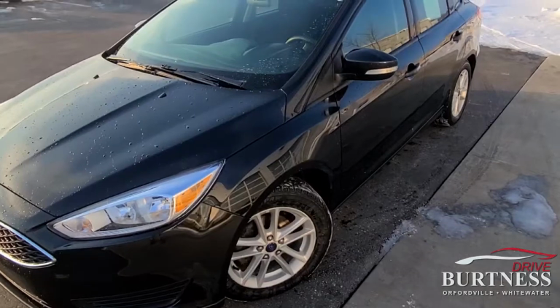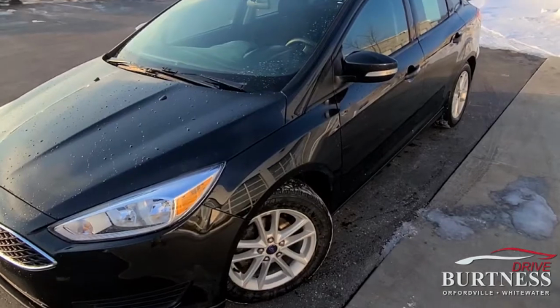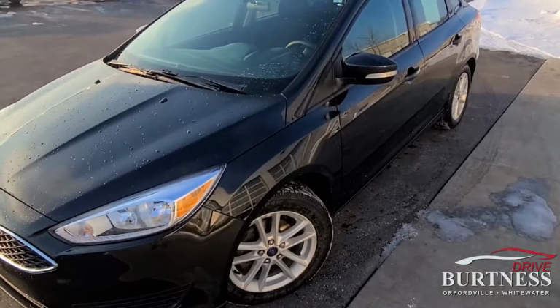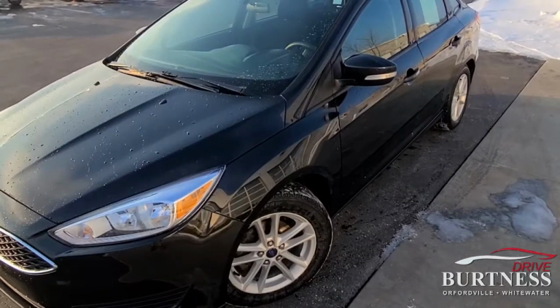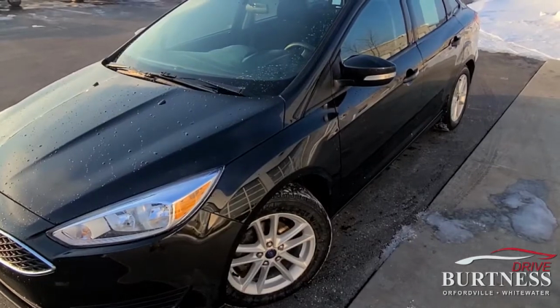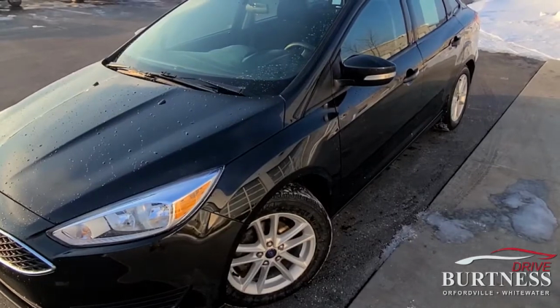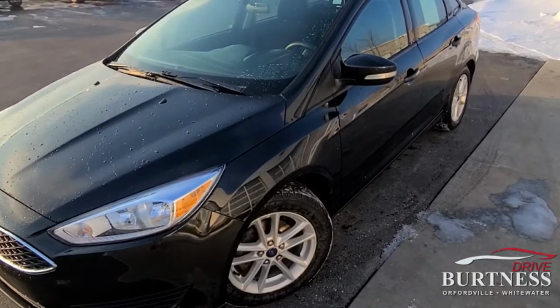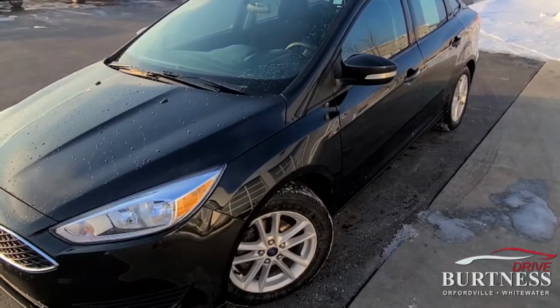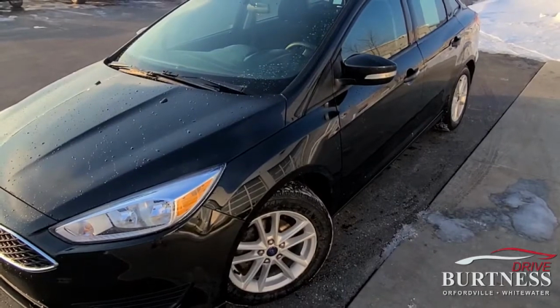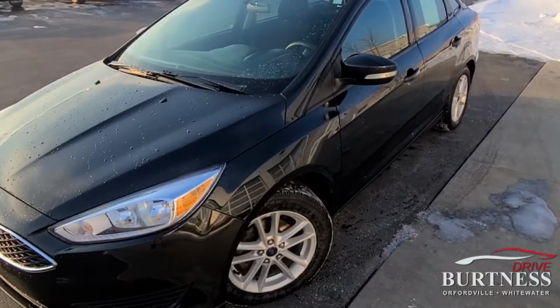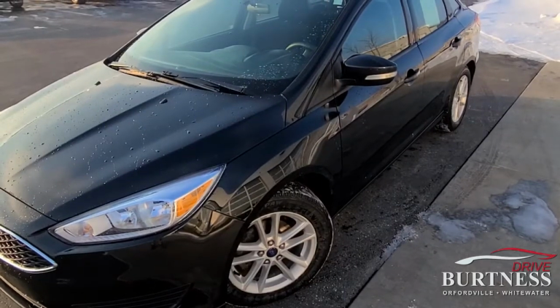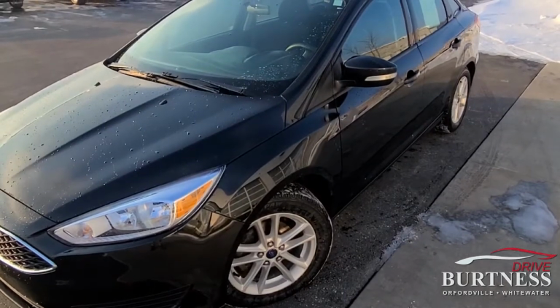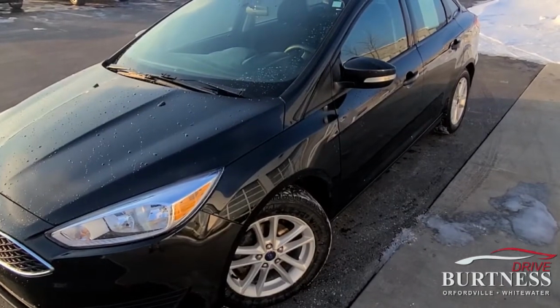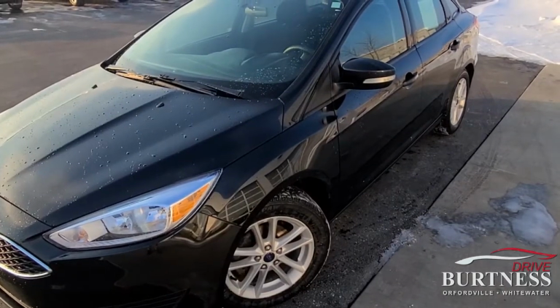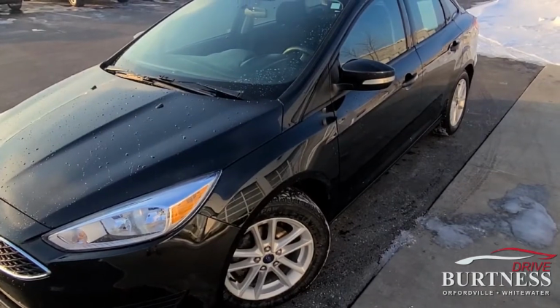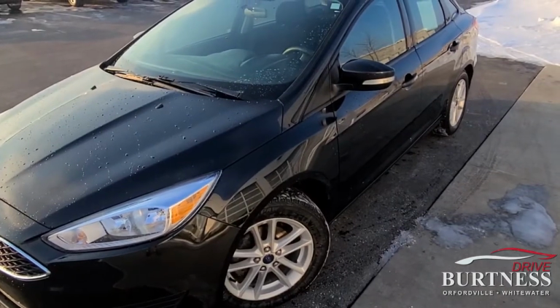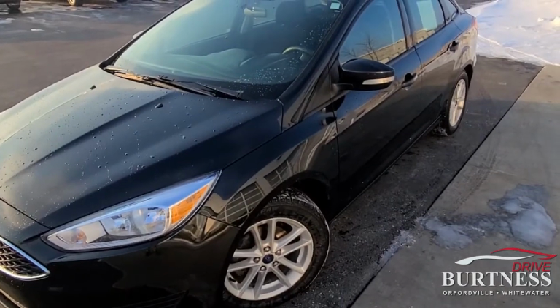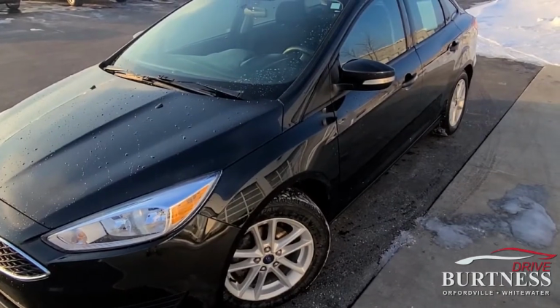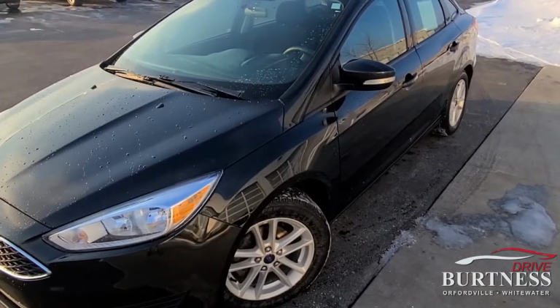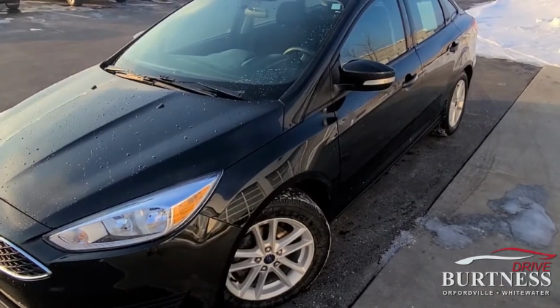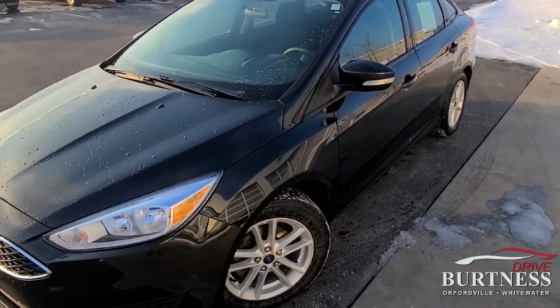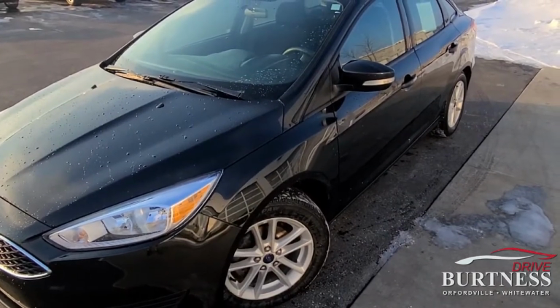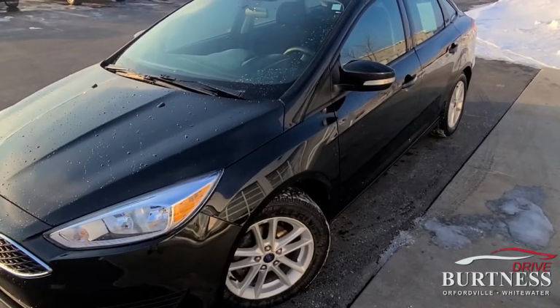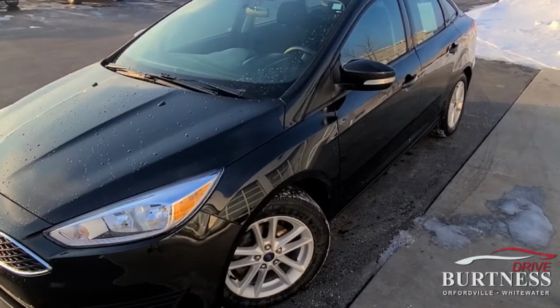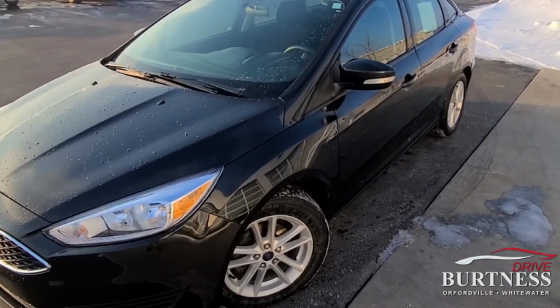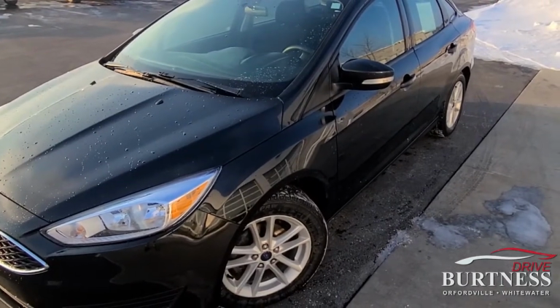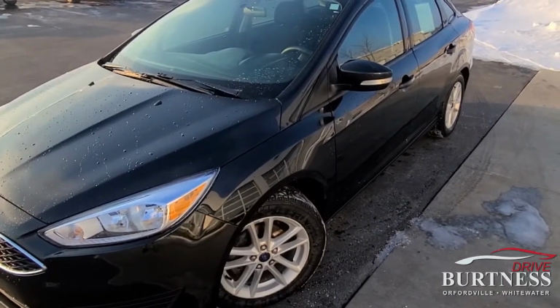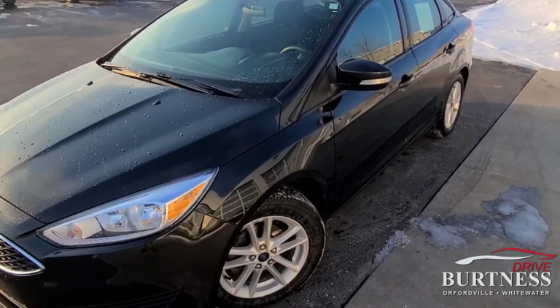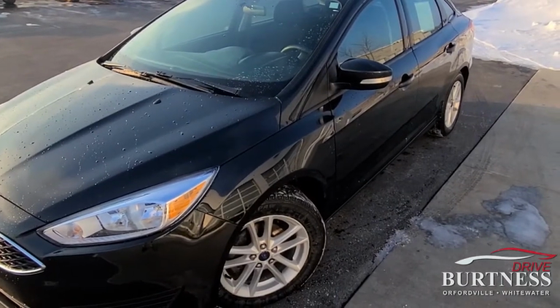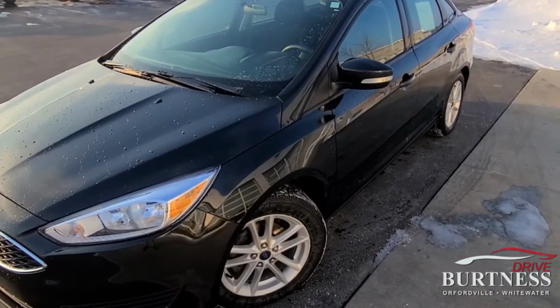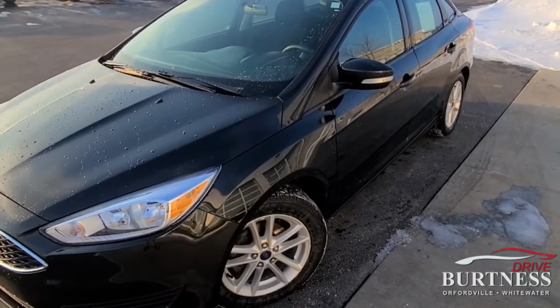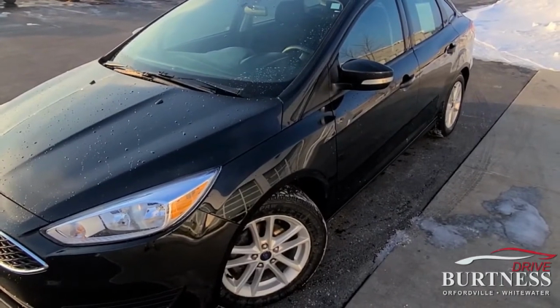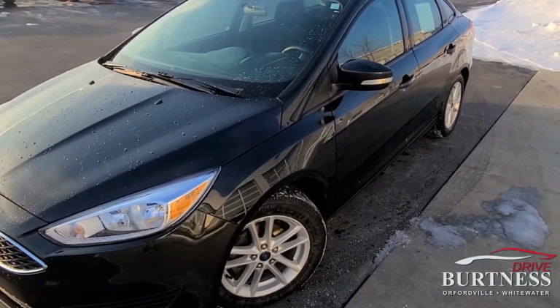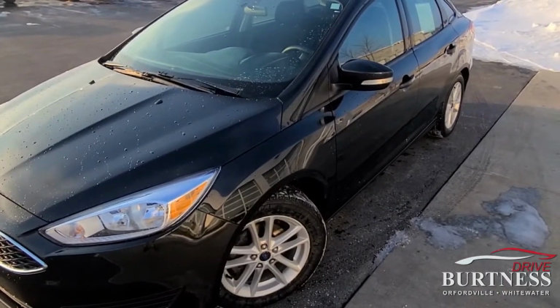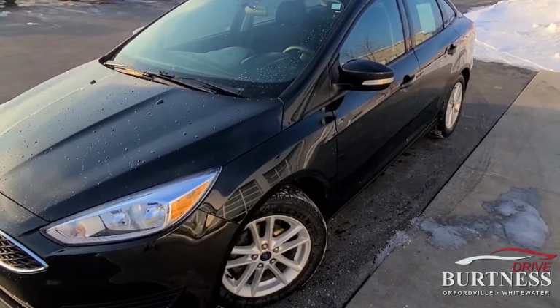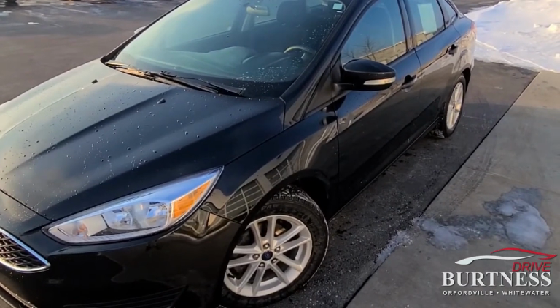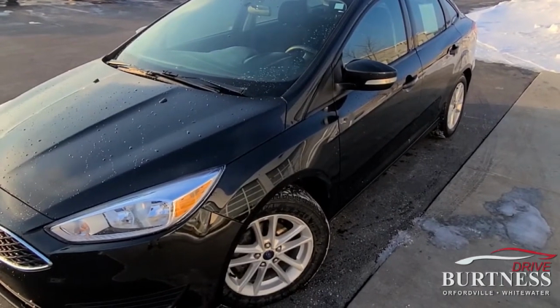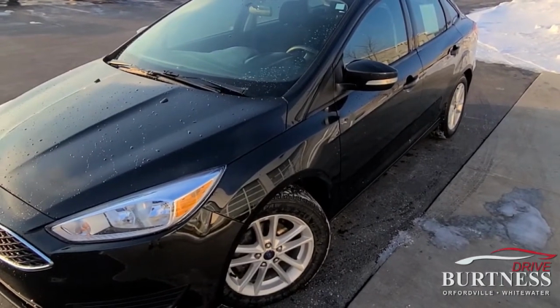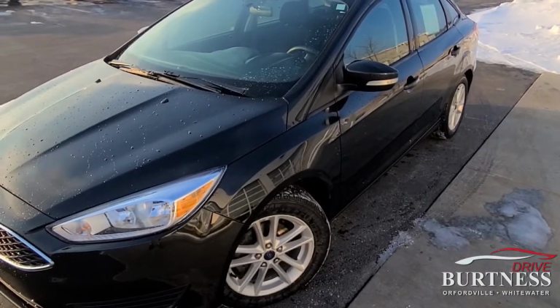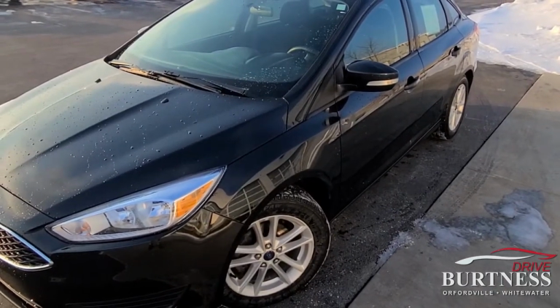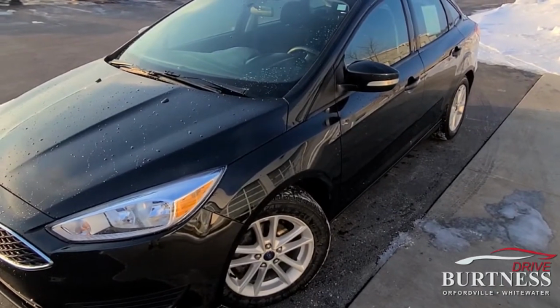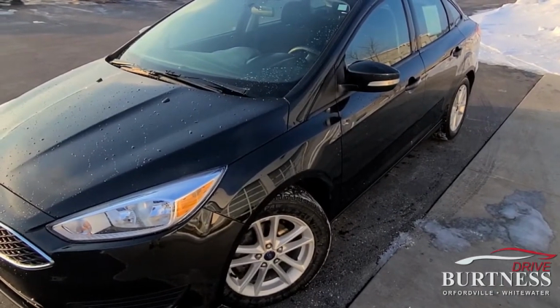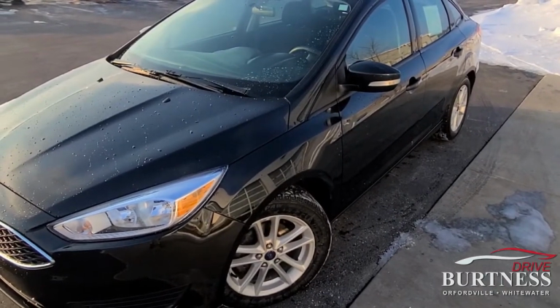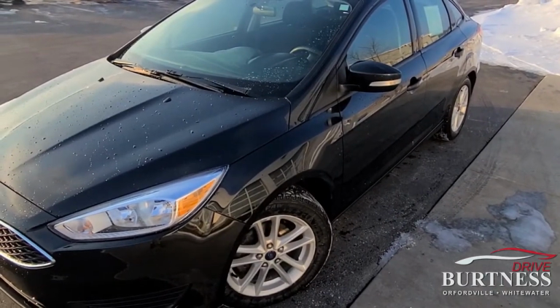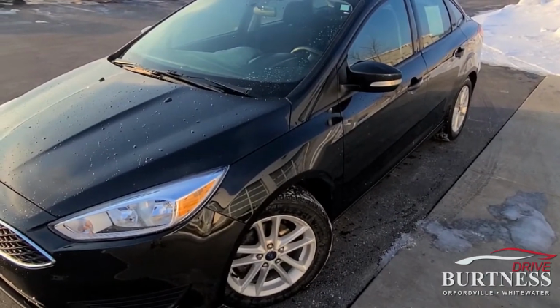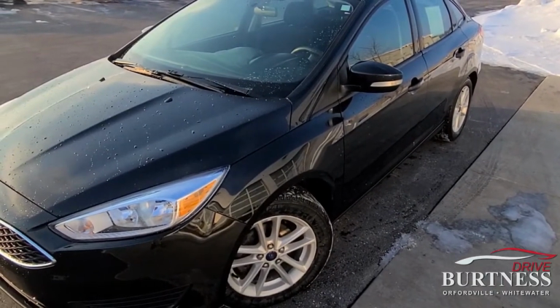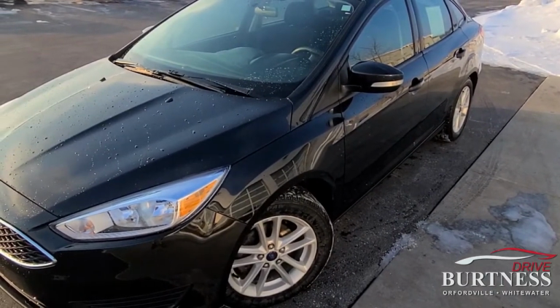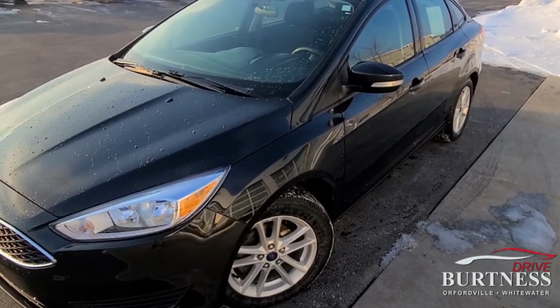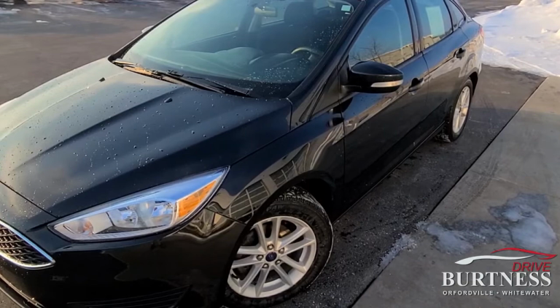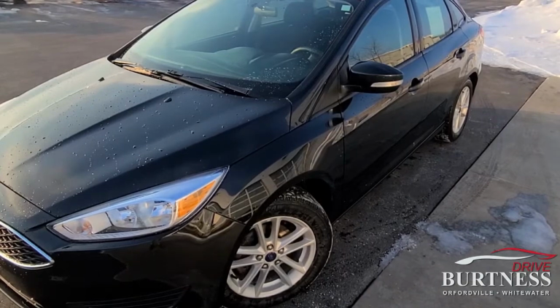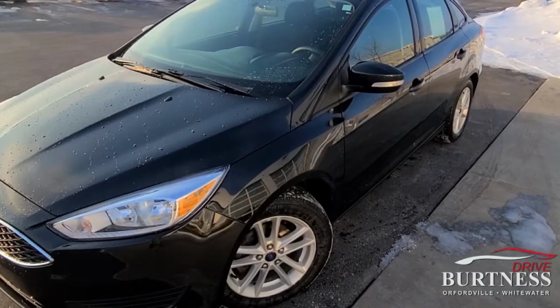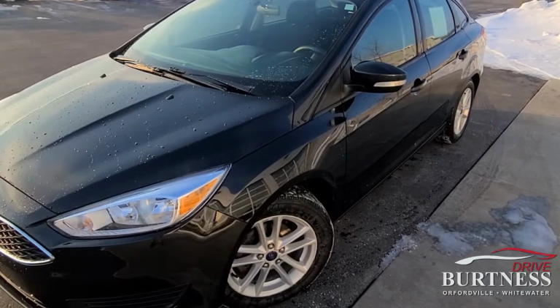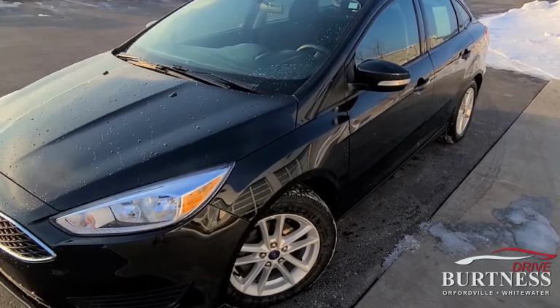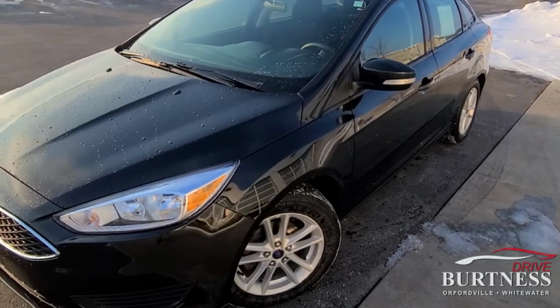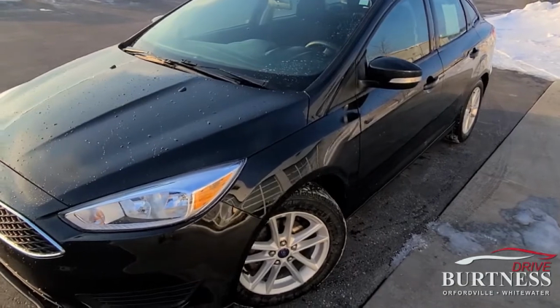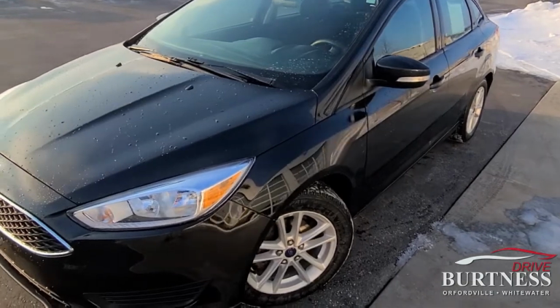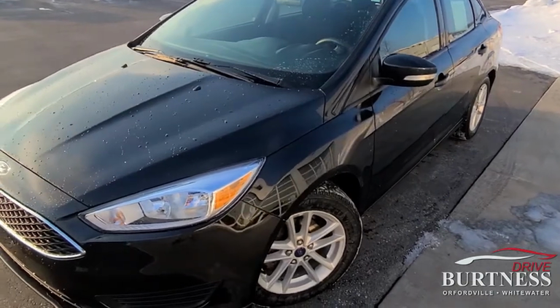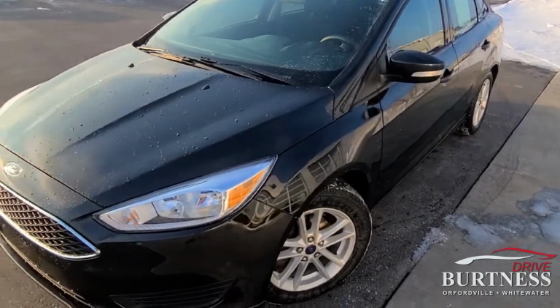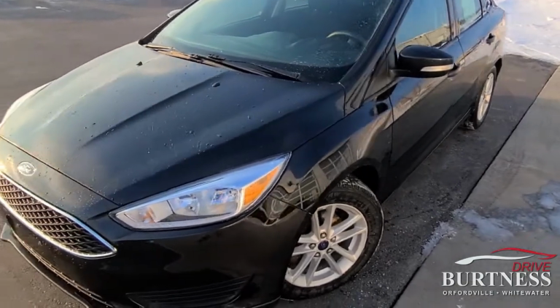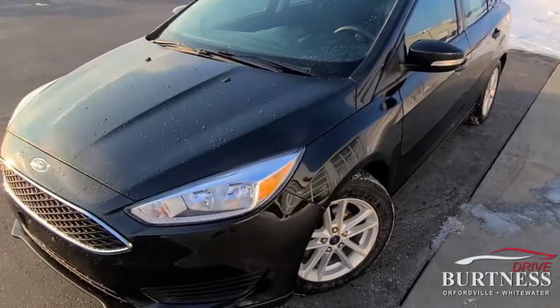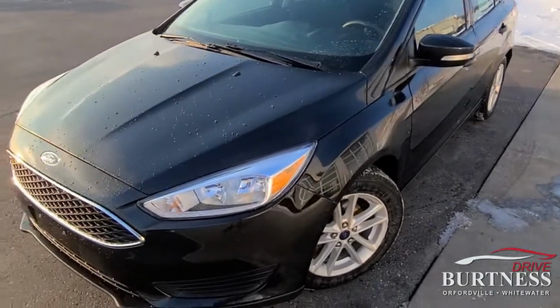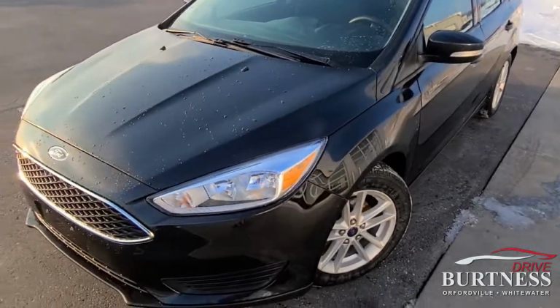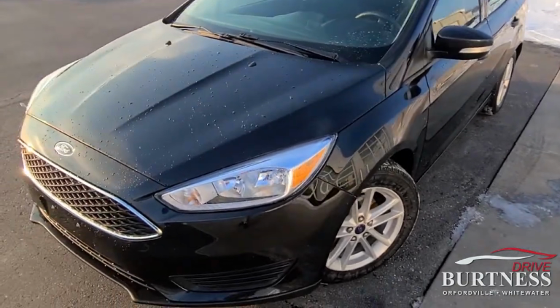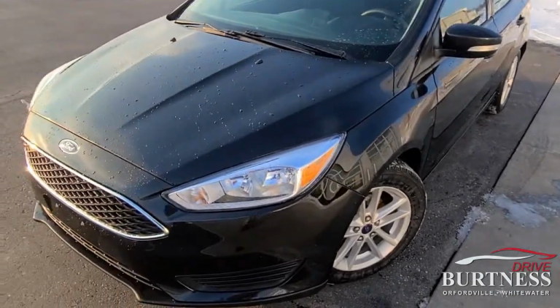Hi Josh, it's James at Burton & Chevrolet in Orfordville, Wisconsin. Heather let me know you're looking at this Ford Focus.